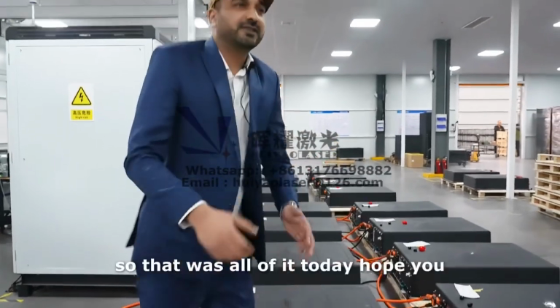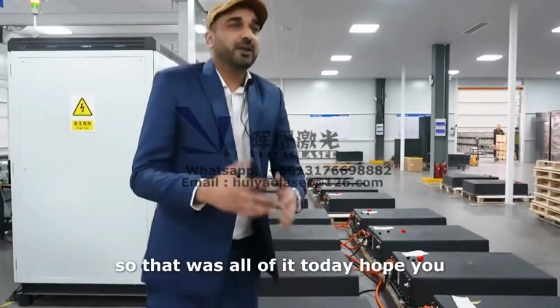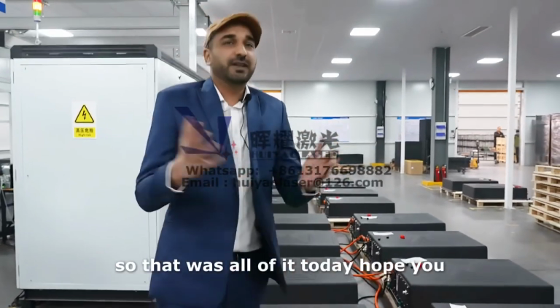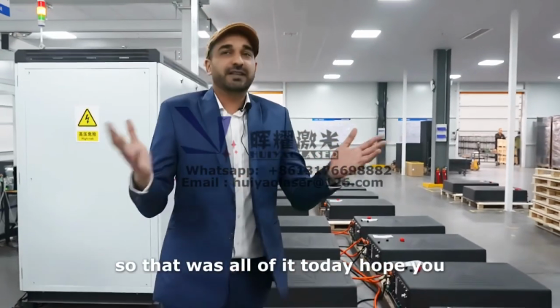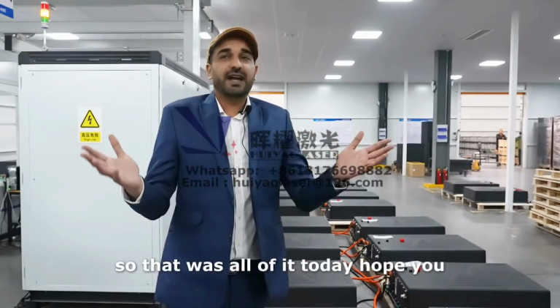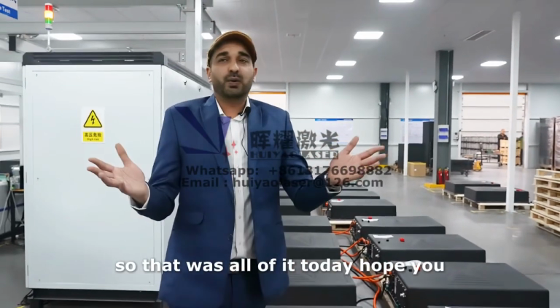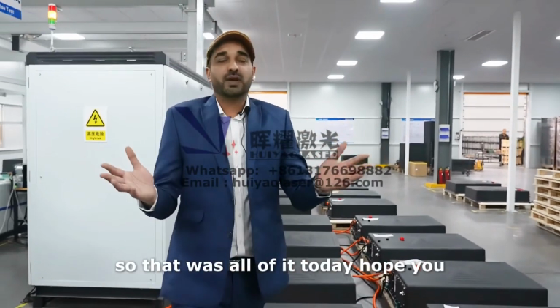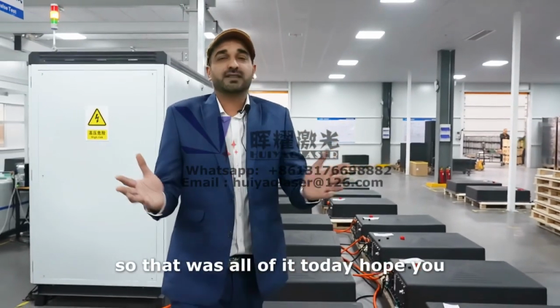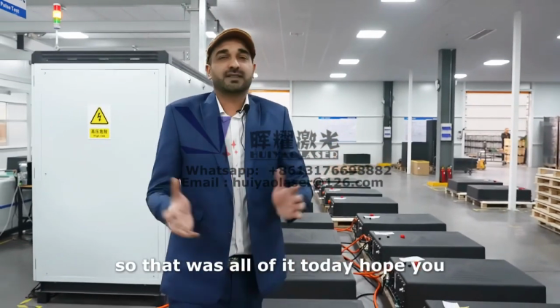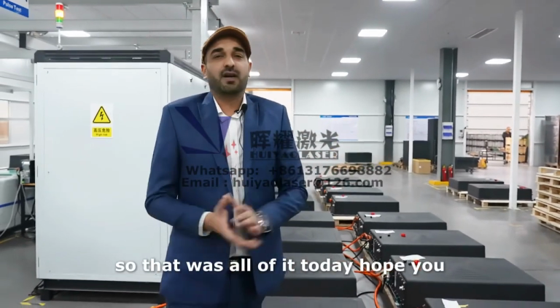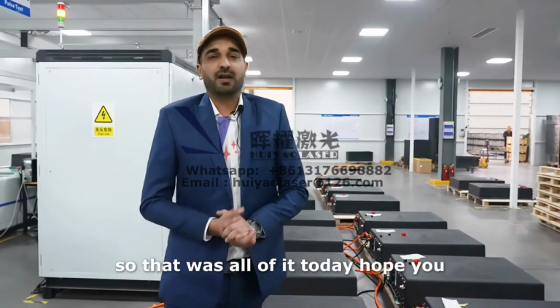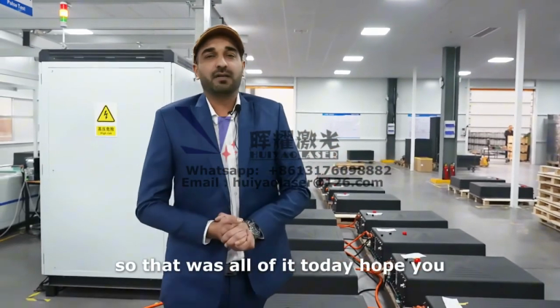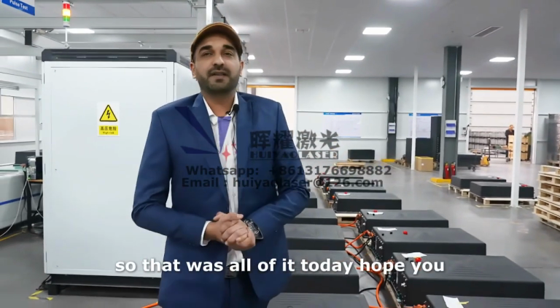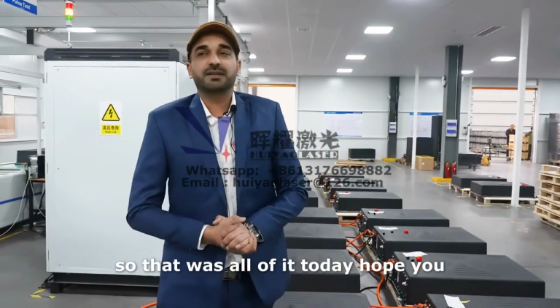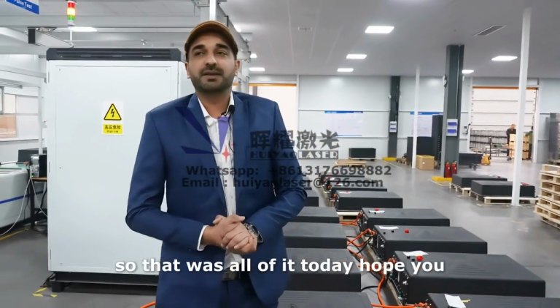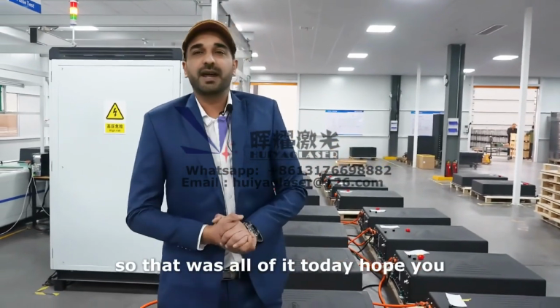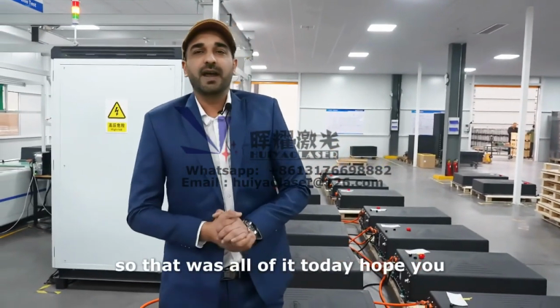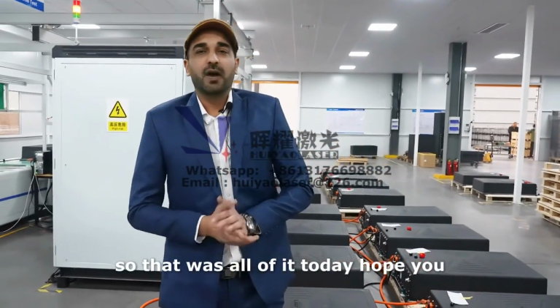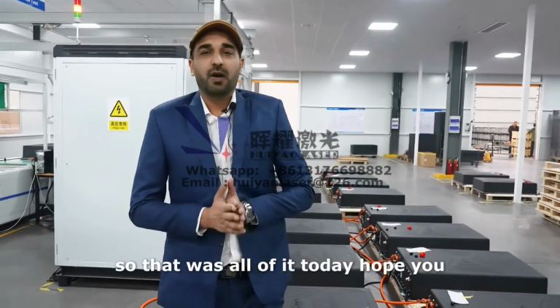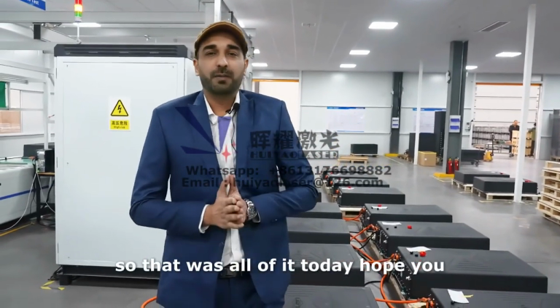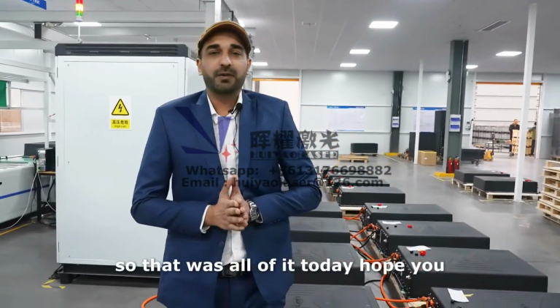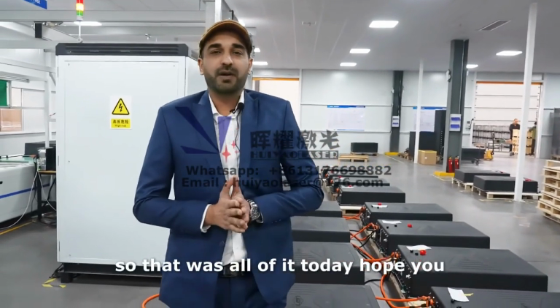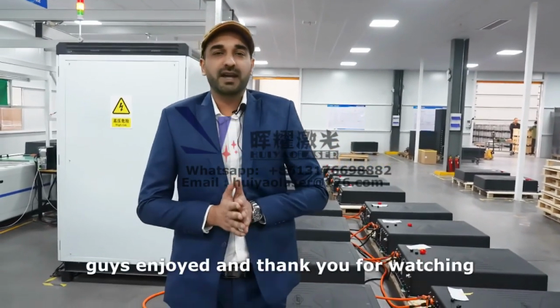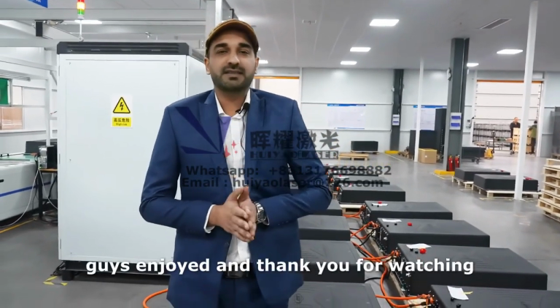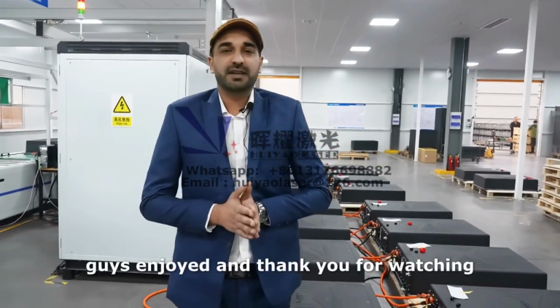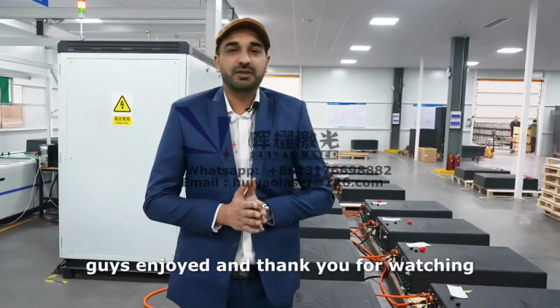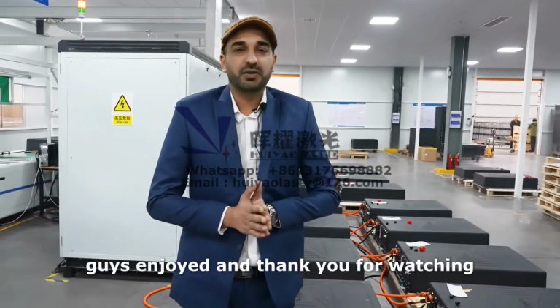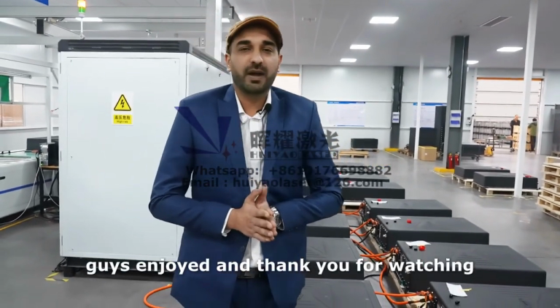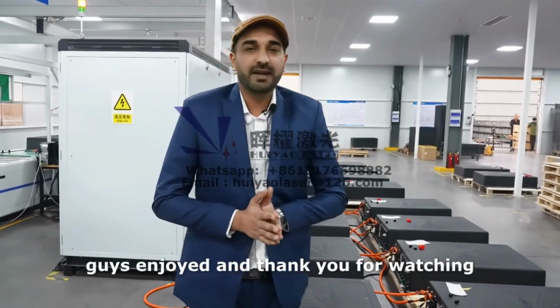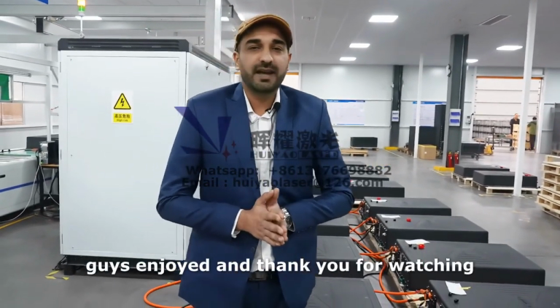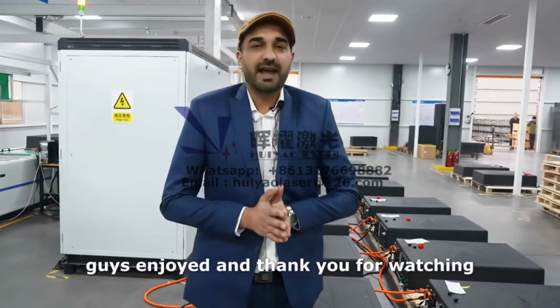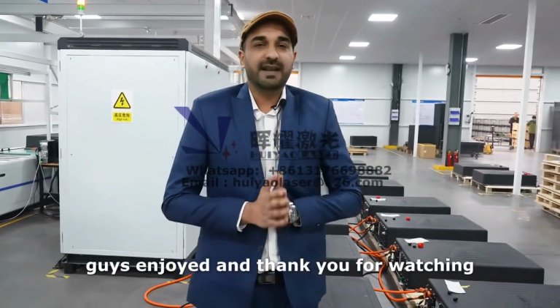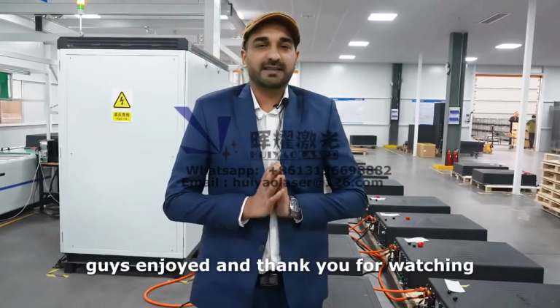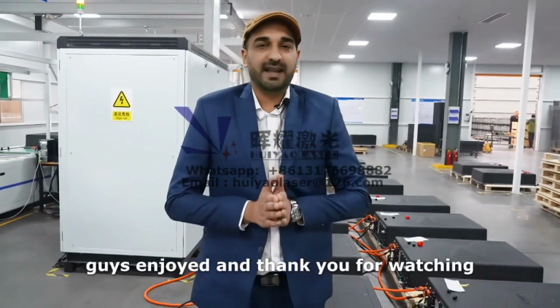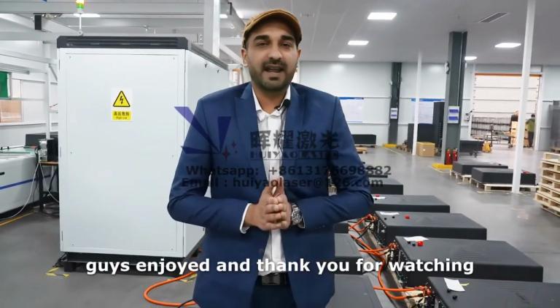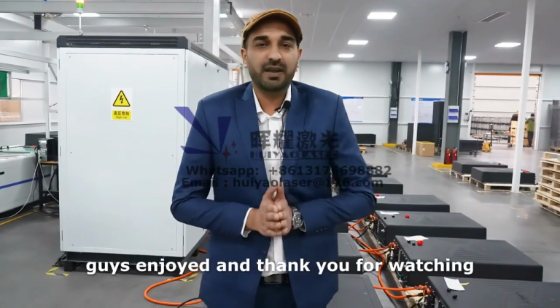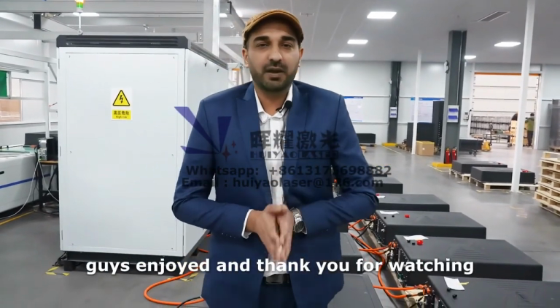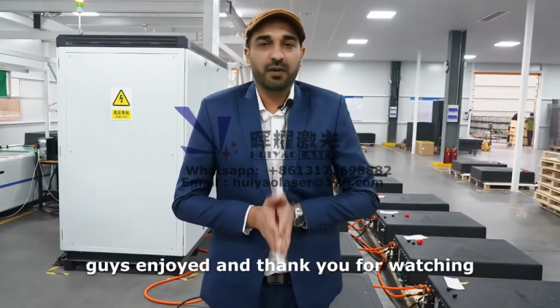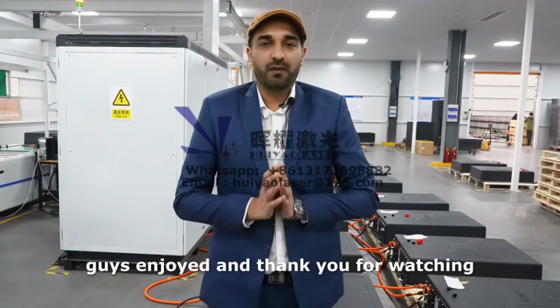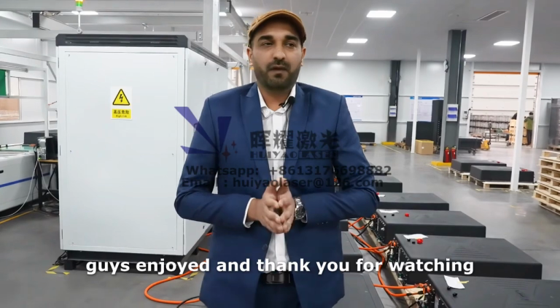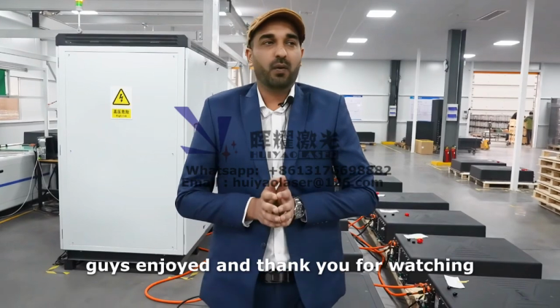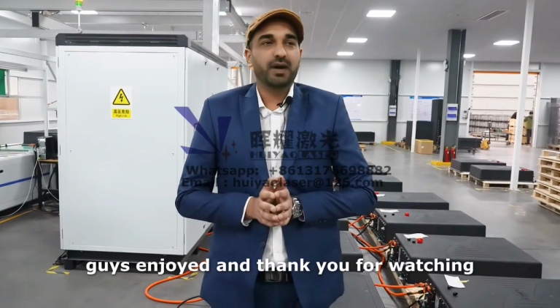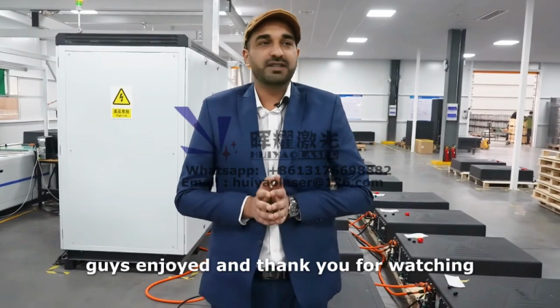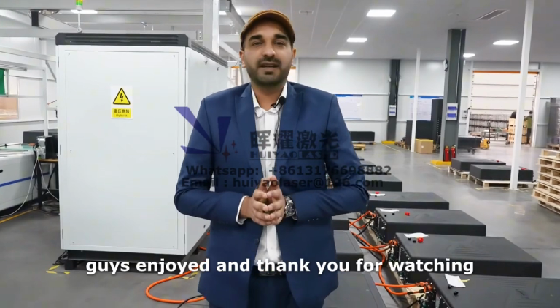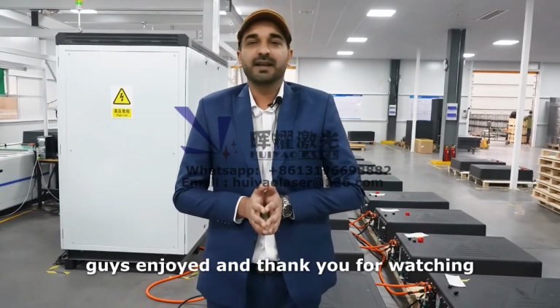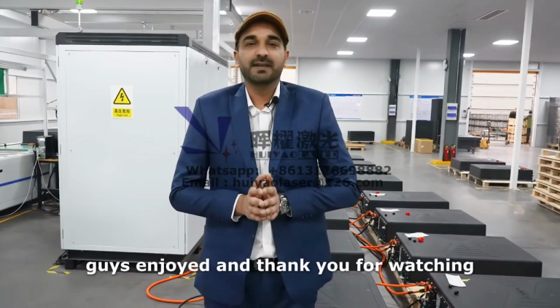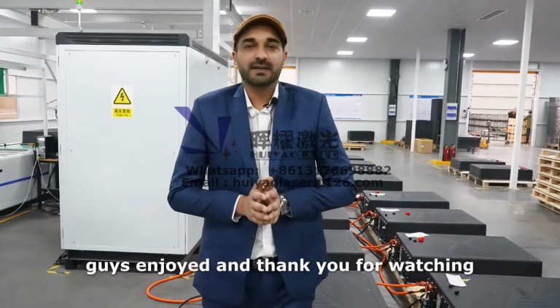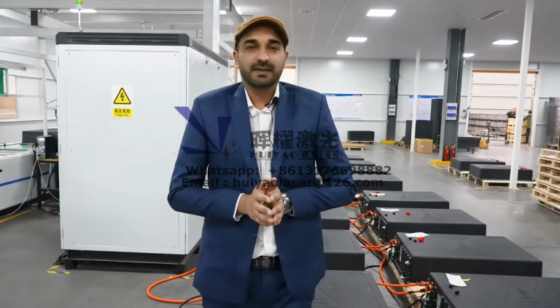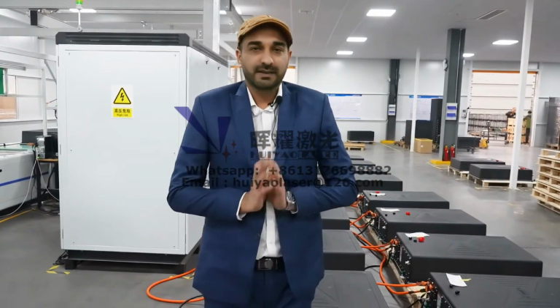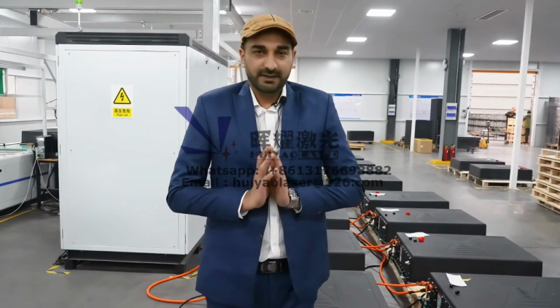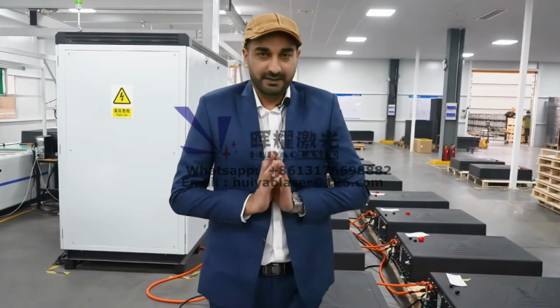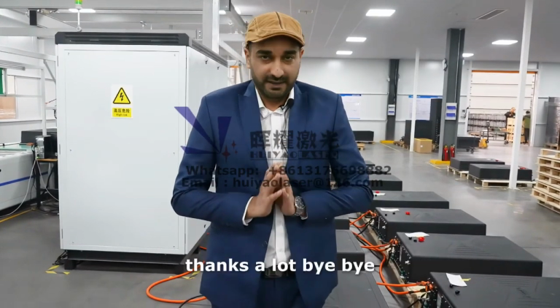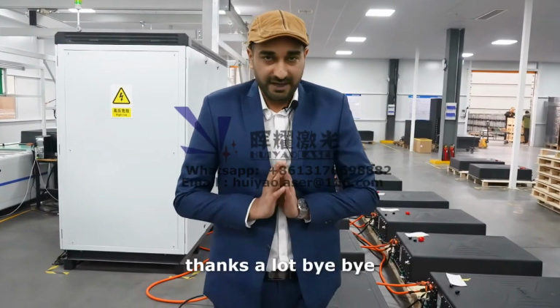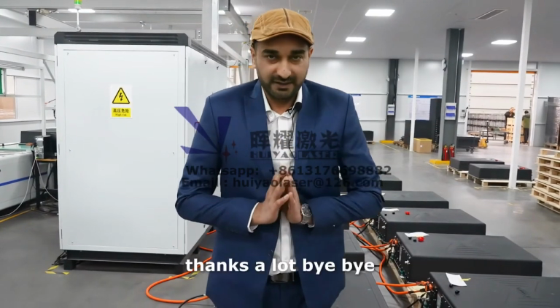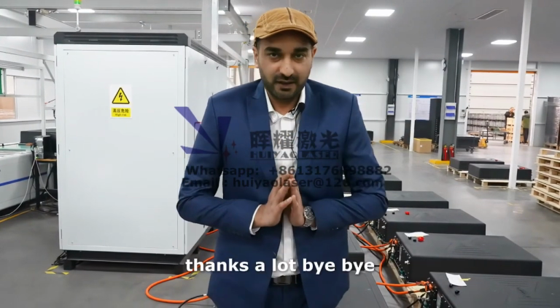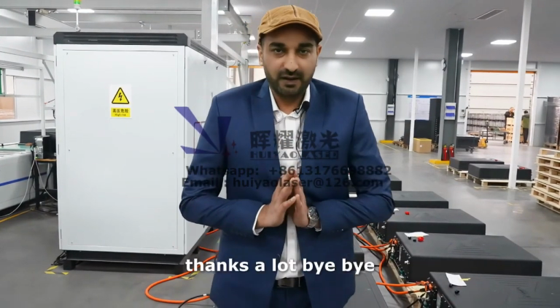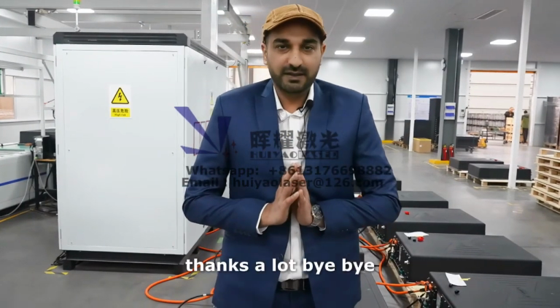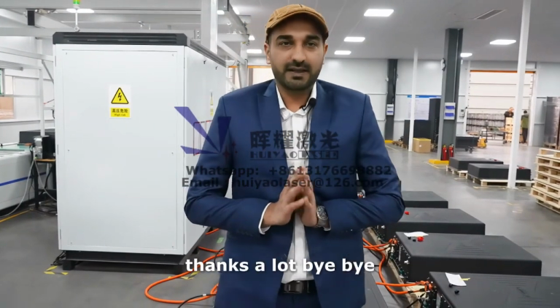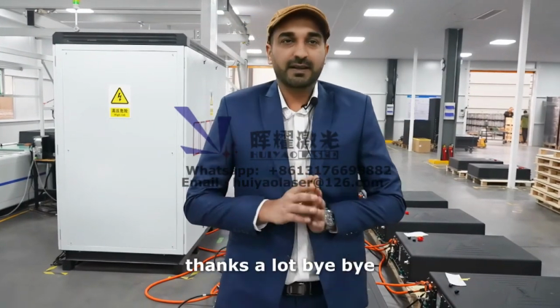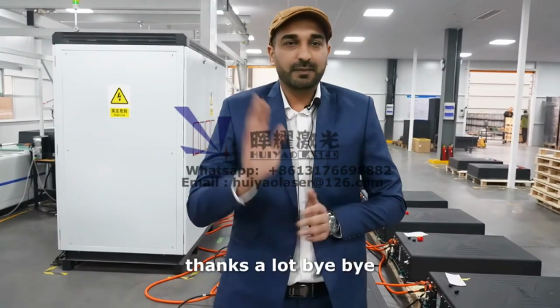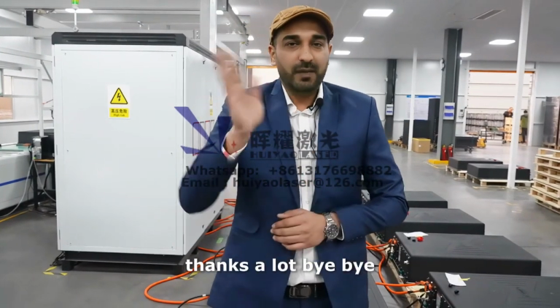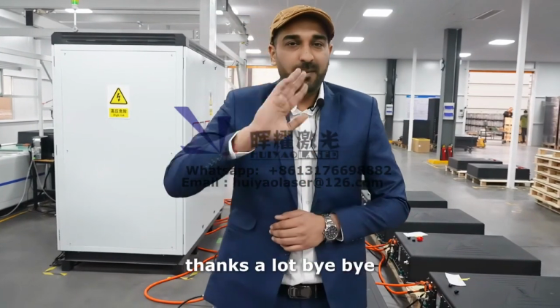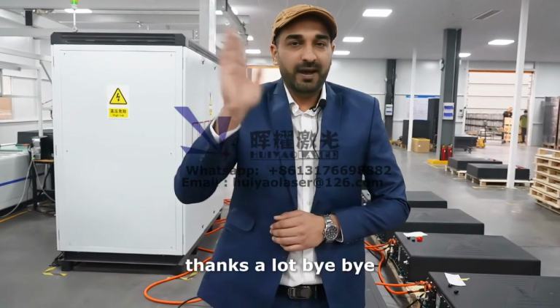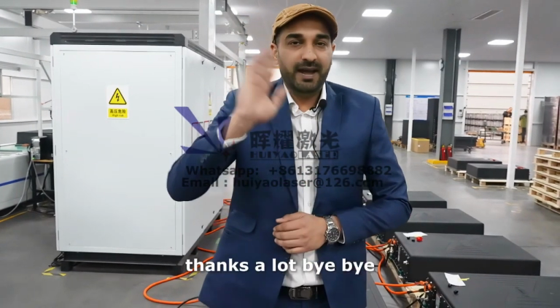That was all of it today. Hope you guys enjoyed, and thank you for watching. Thanks a lot, bye-bye.